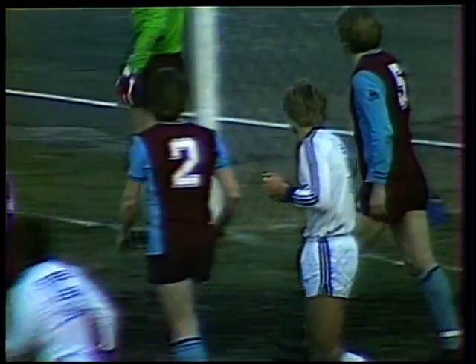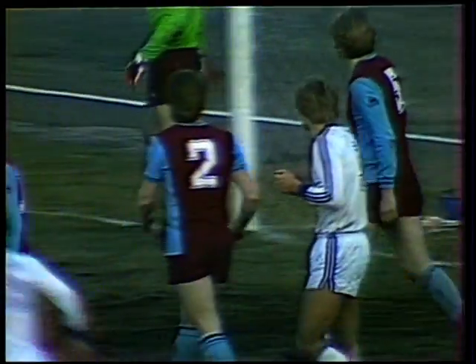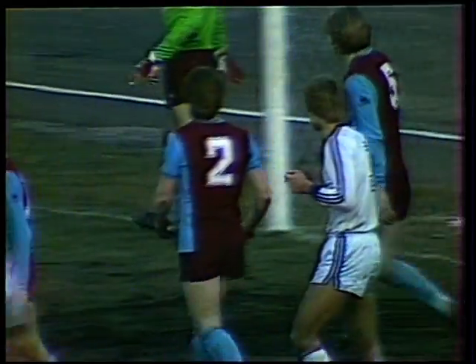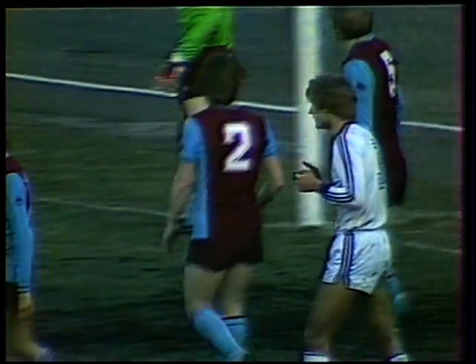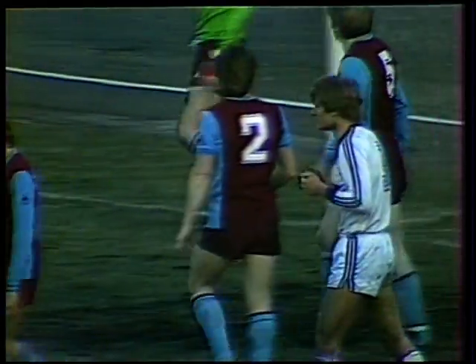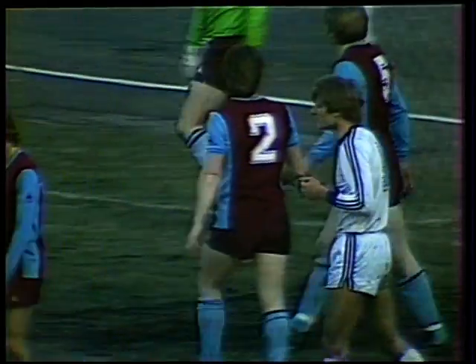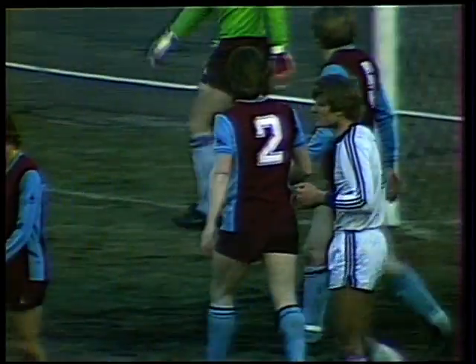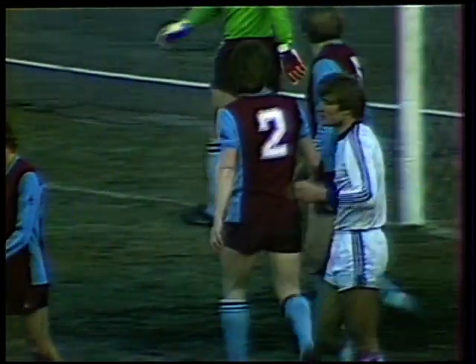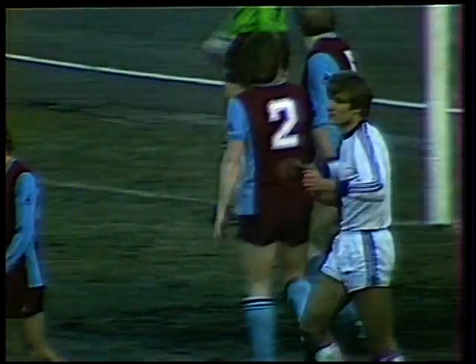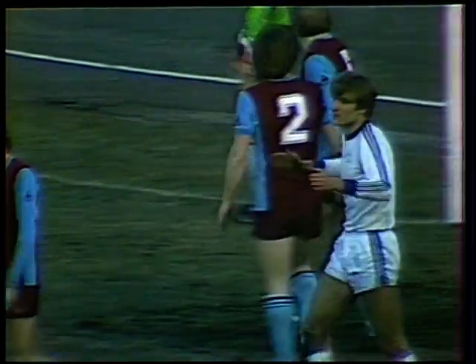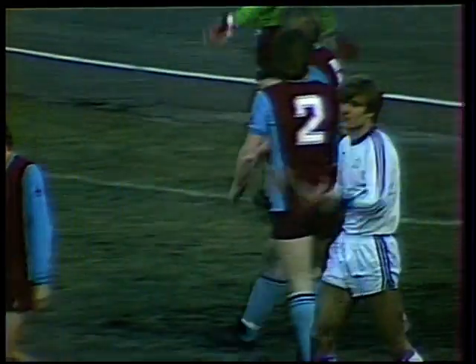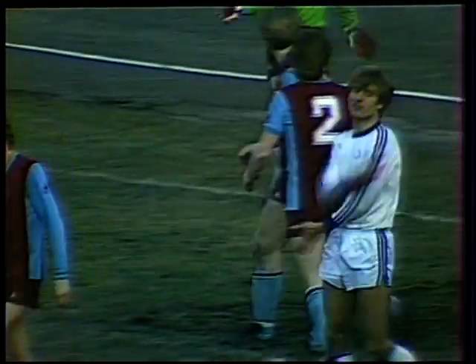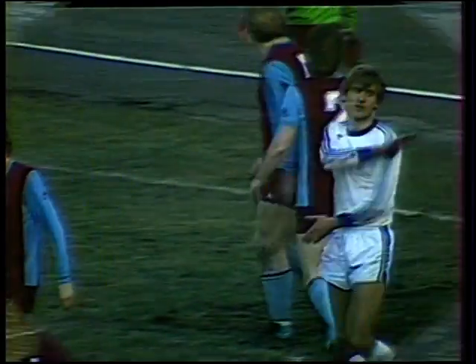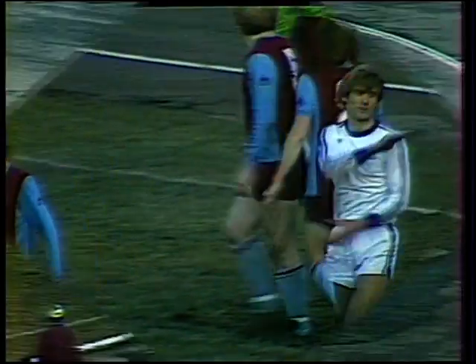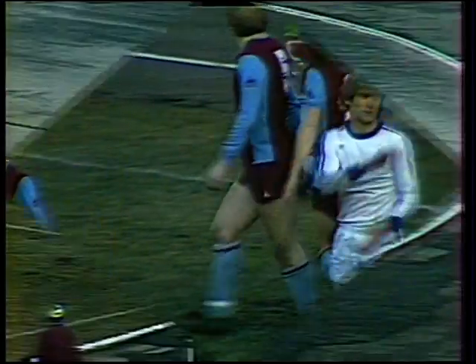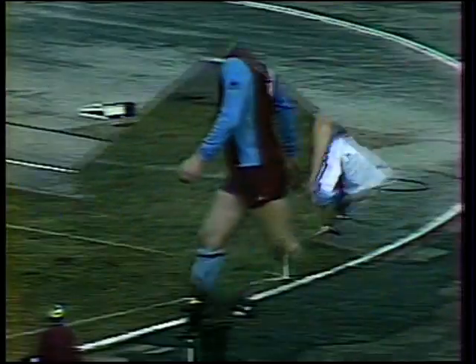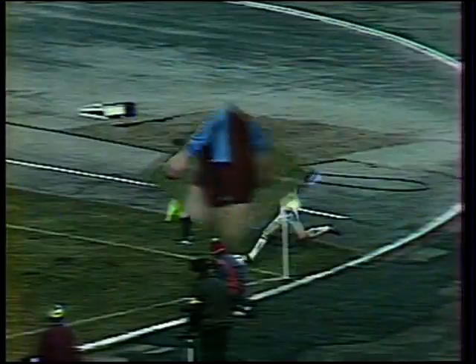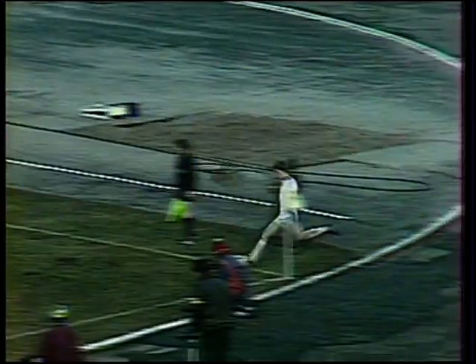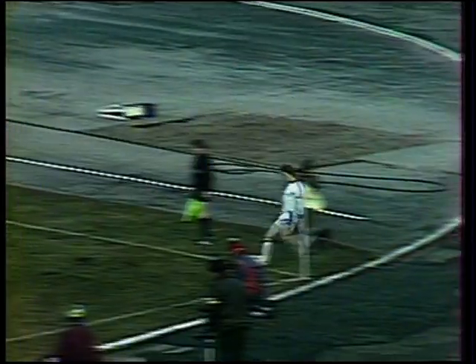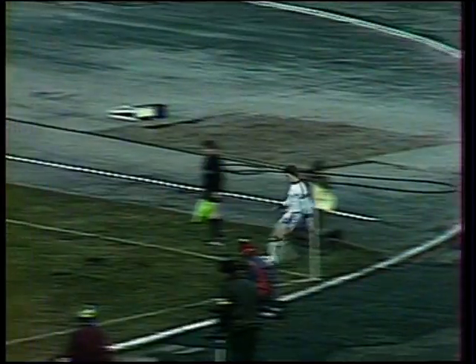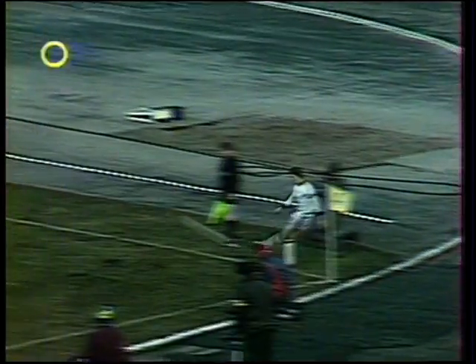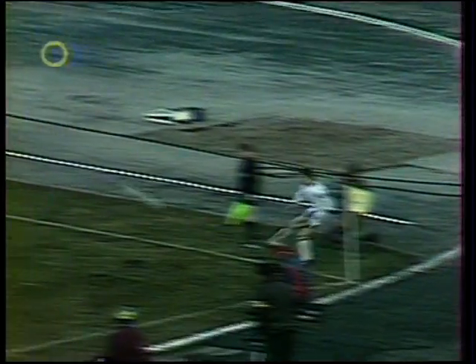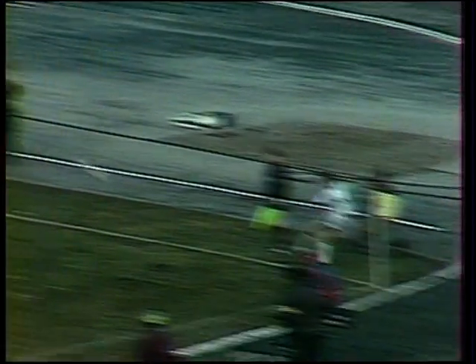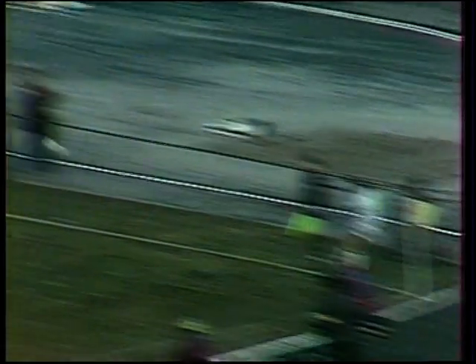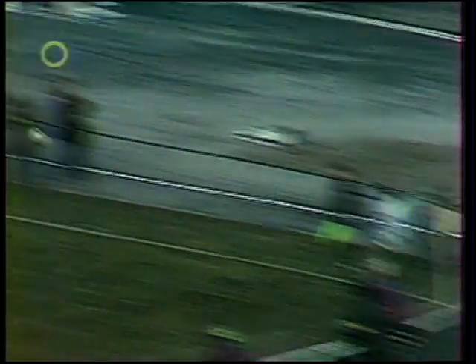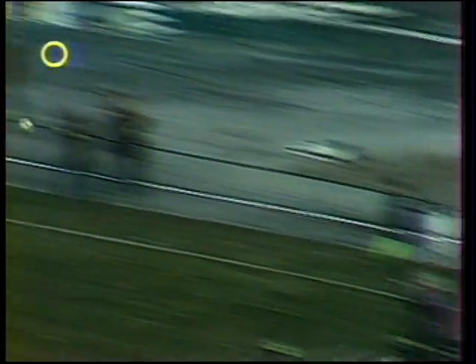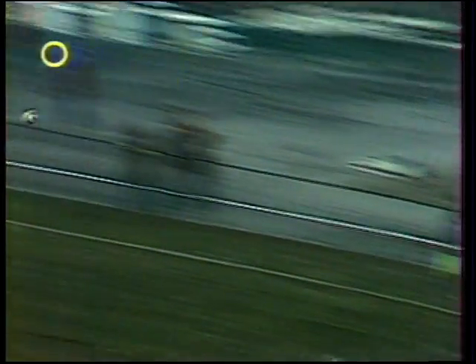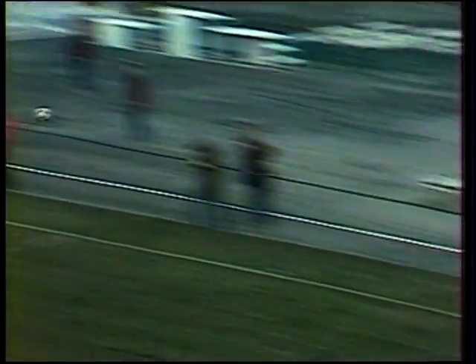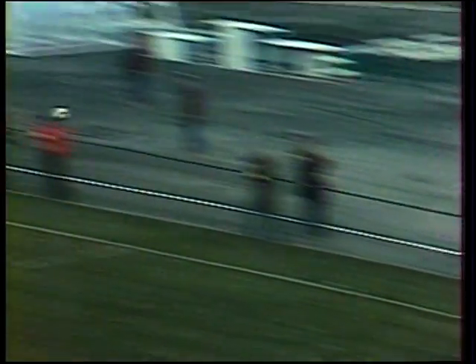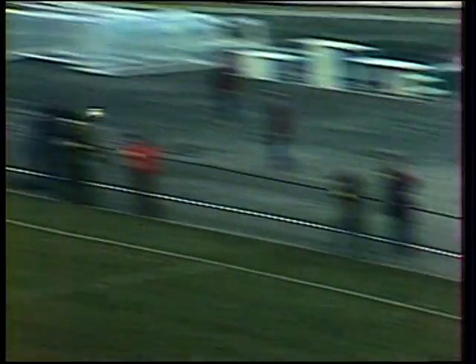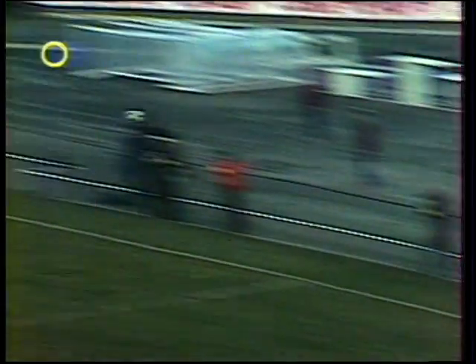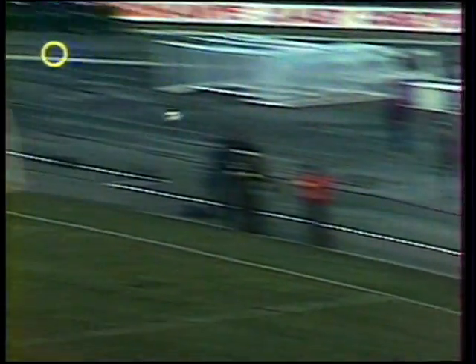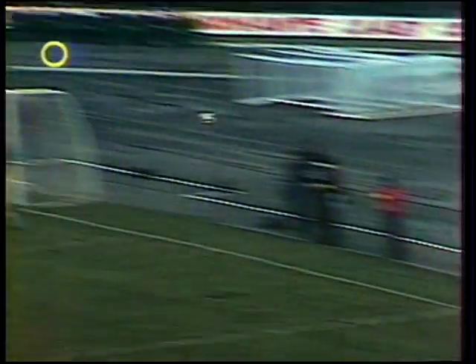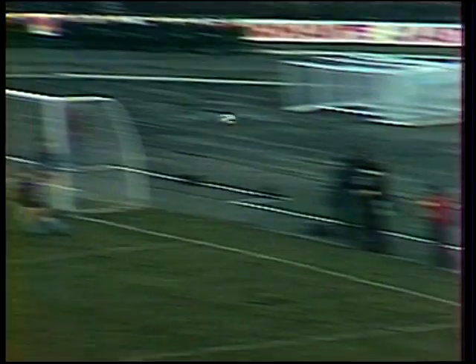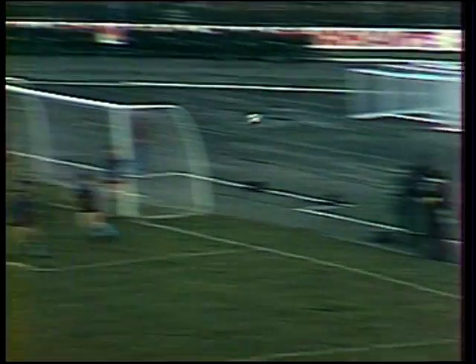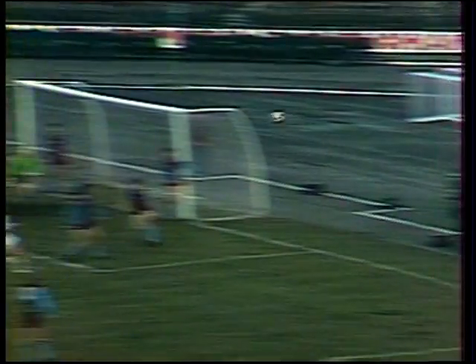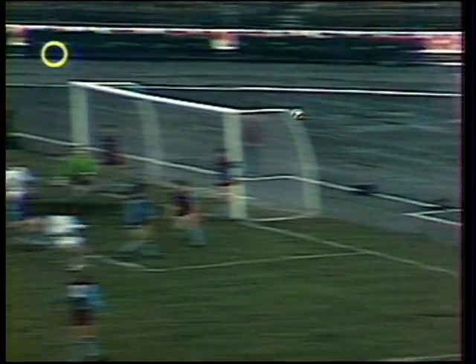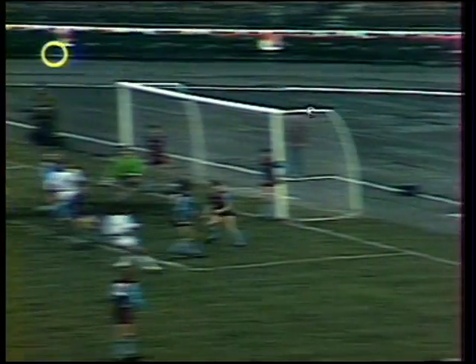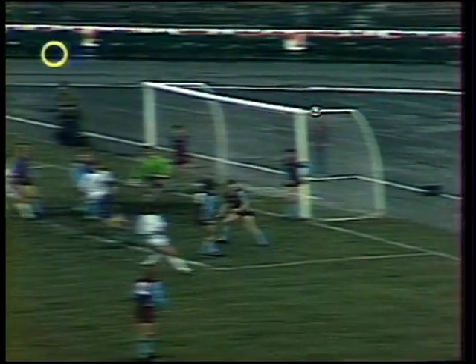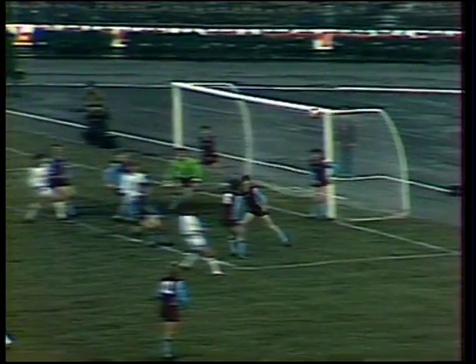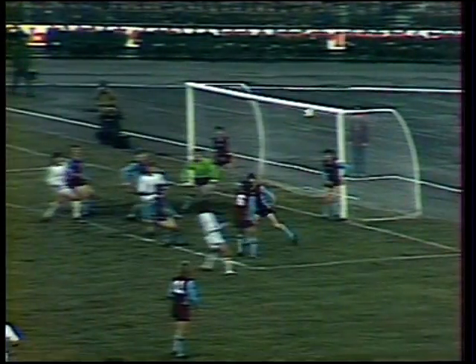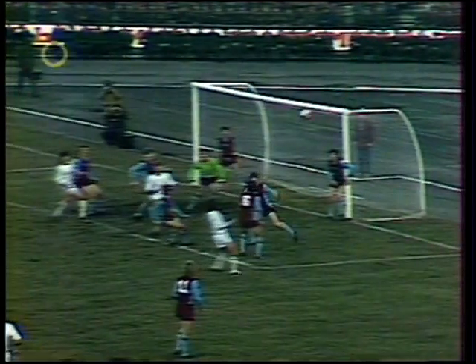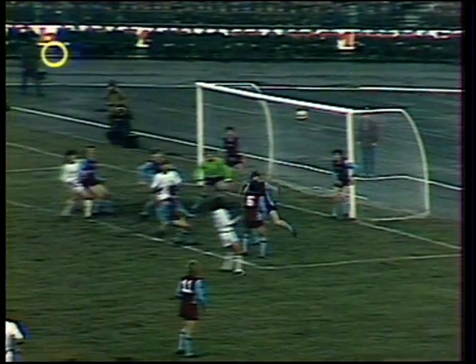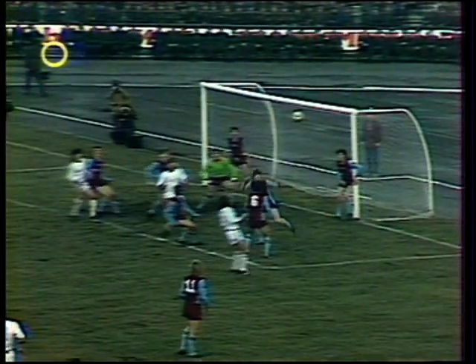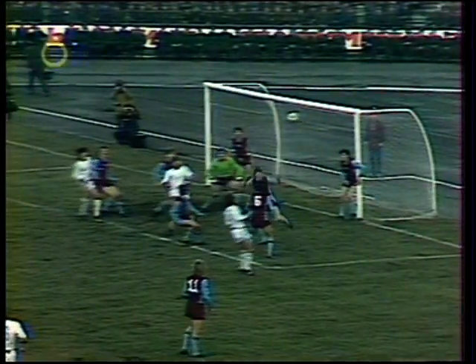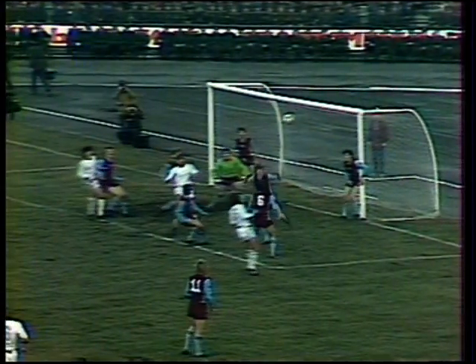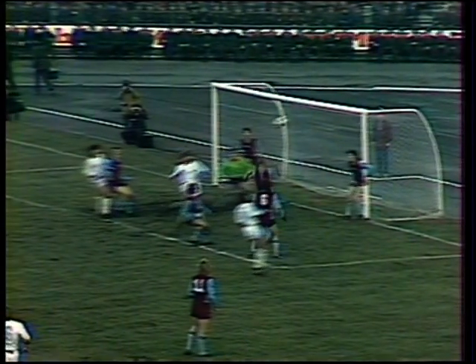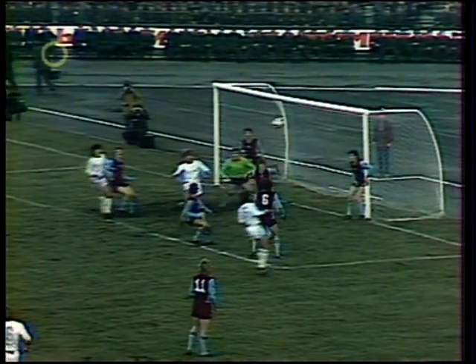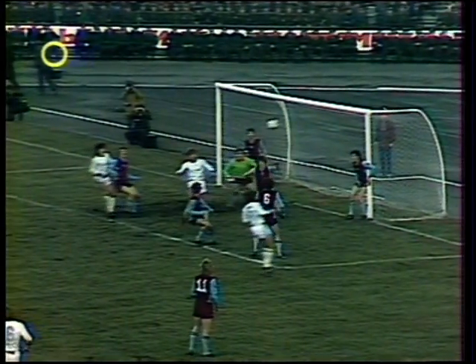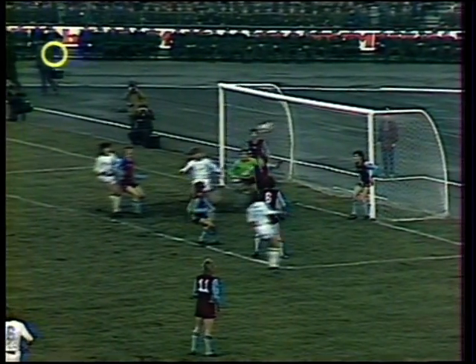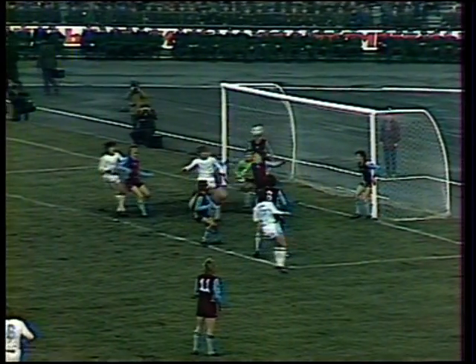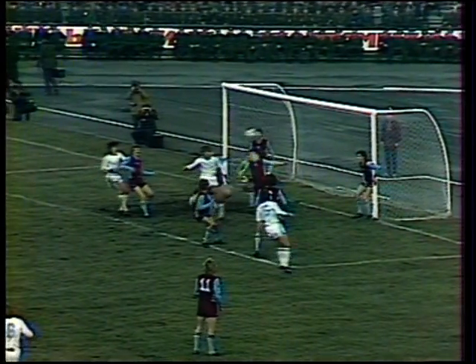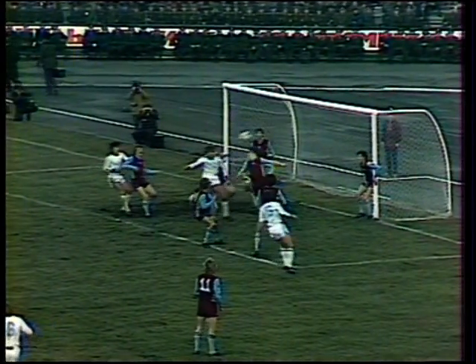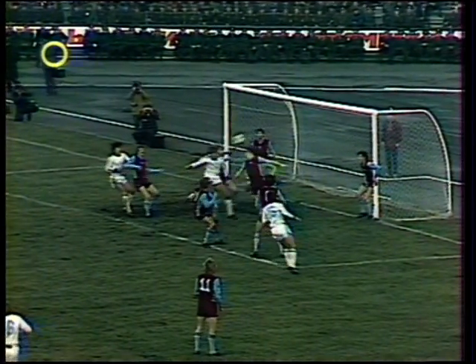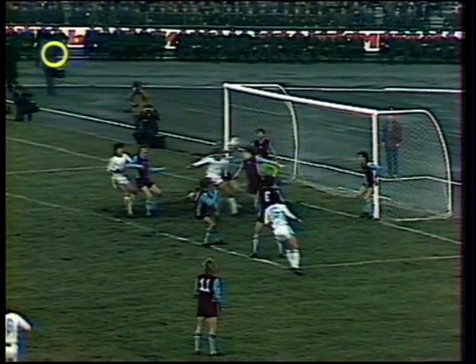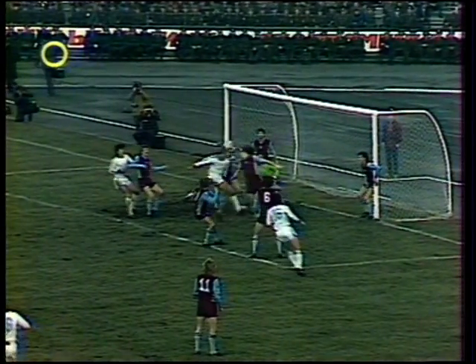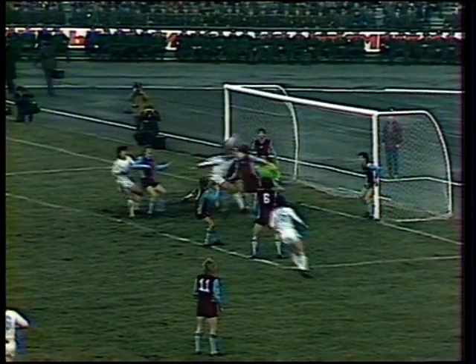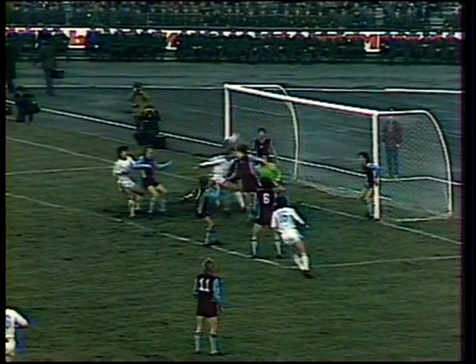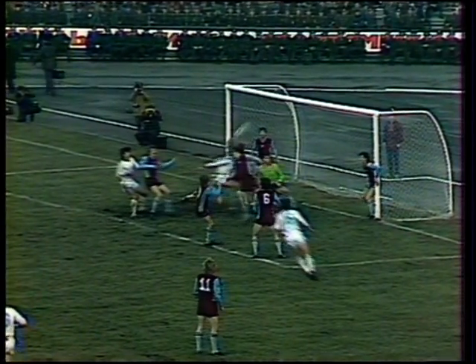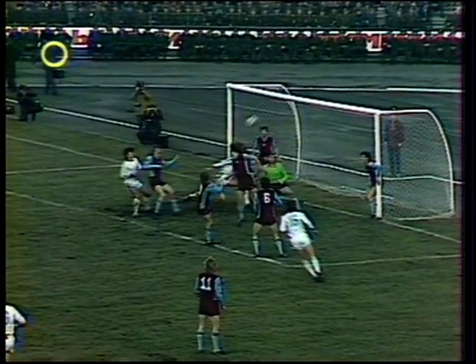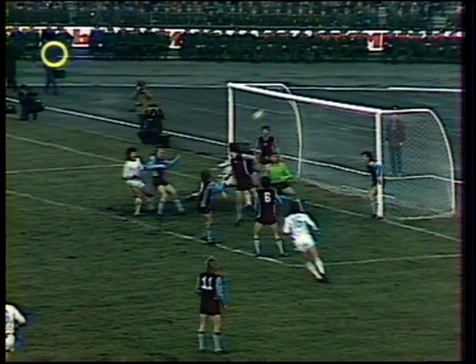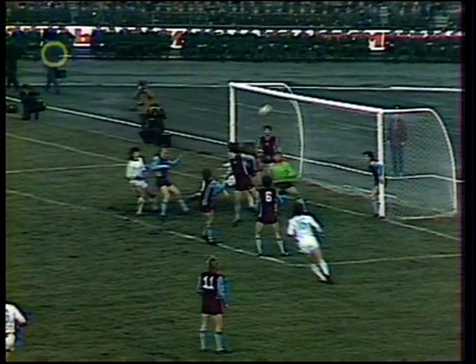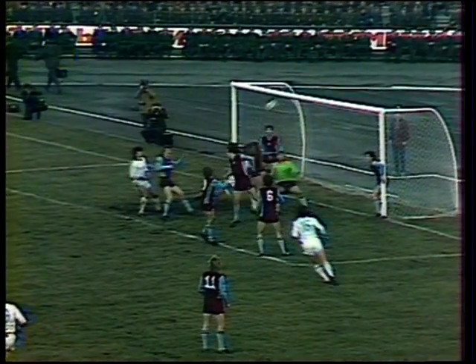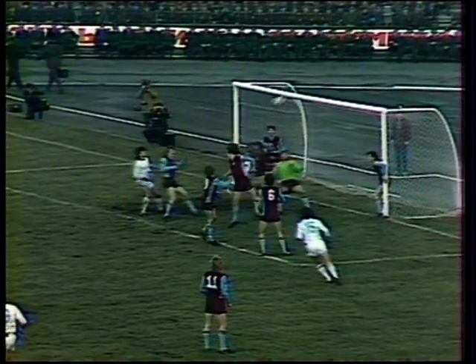Plenty of Villa defenders were in there, but Kulis still able to get in that header — and it's over. But Villa breathe again.